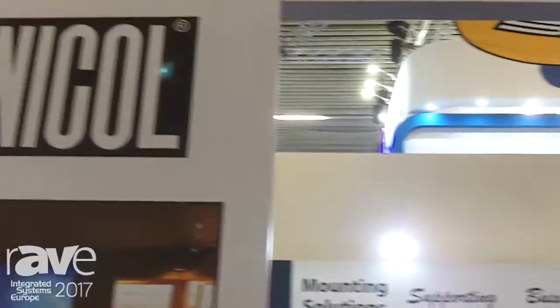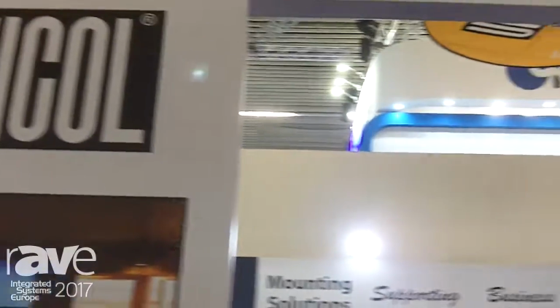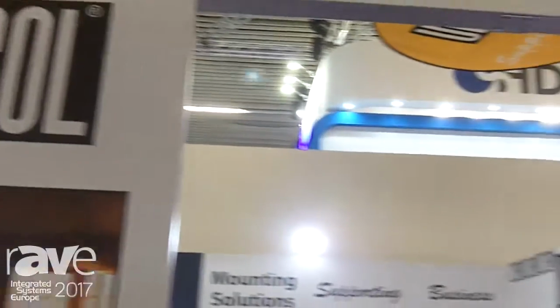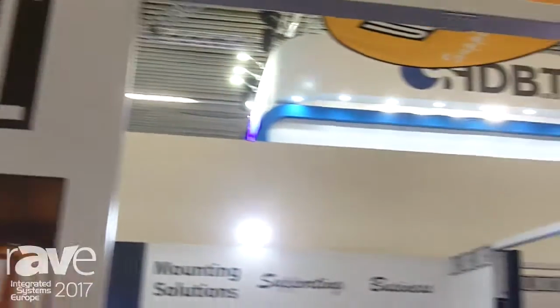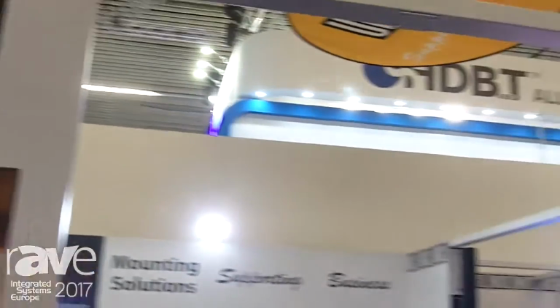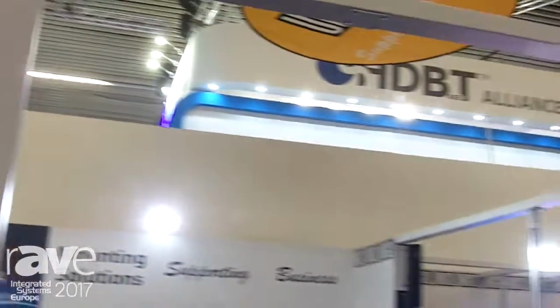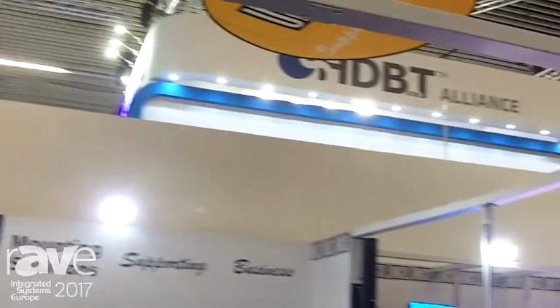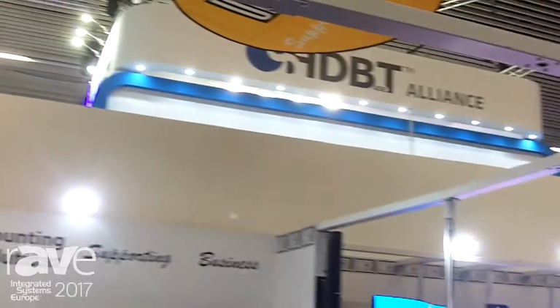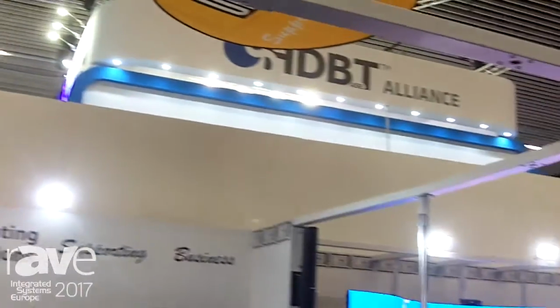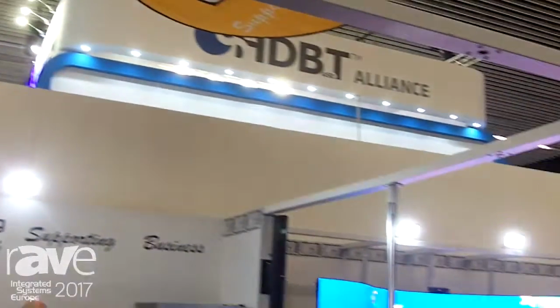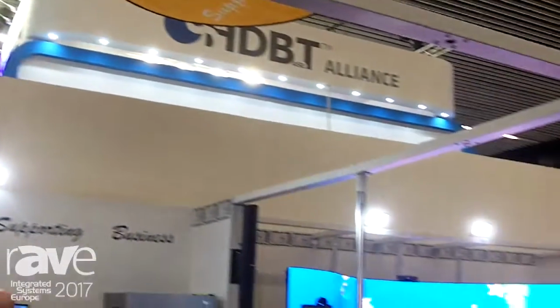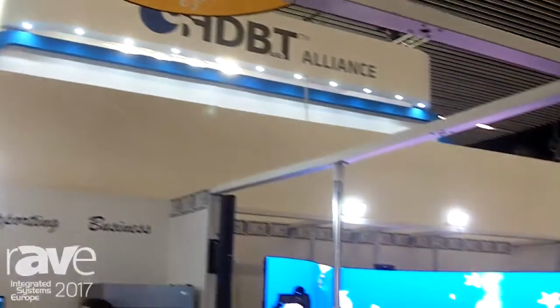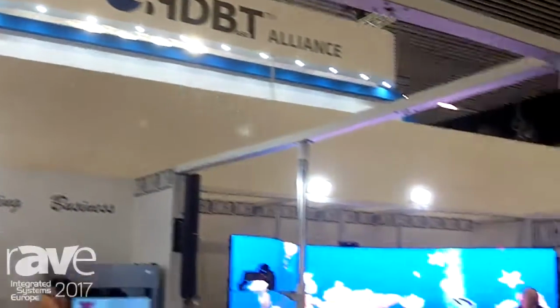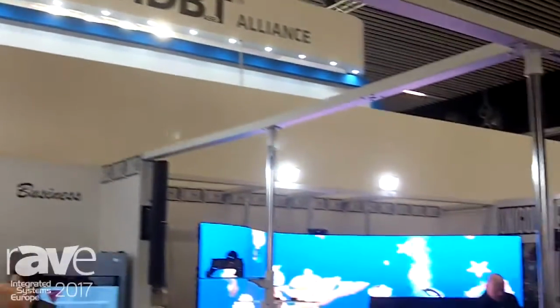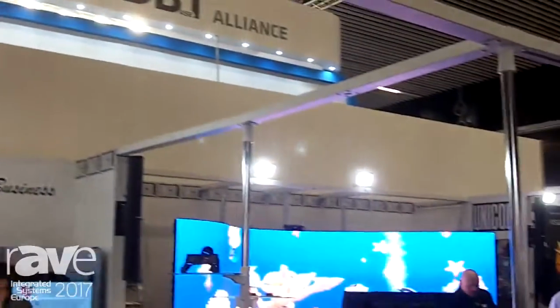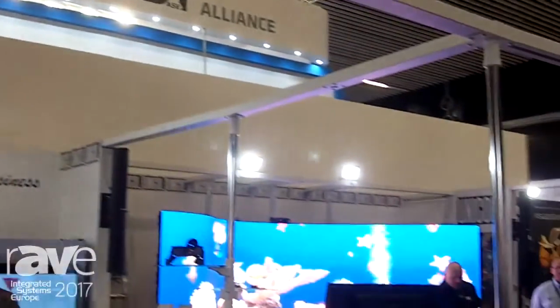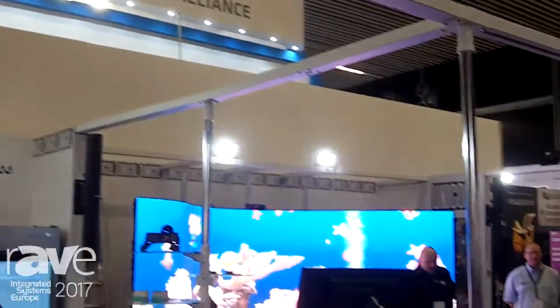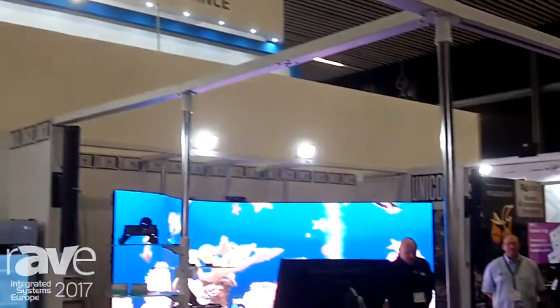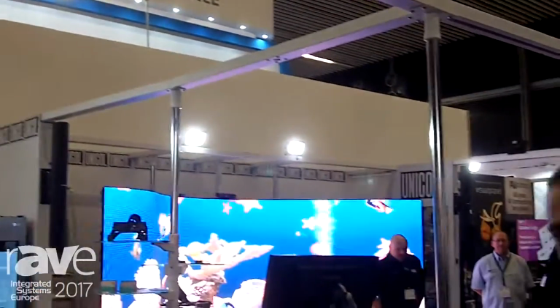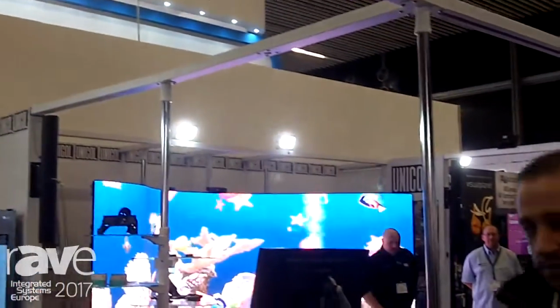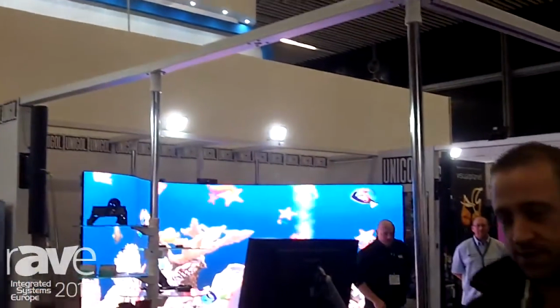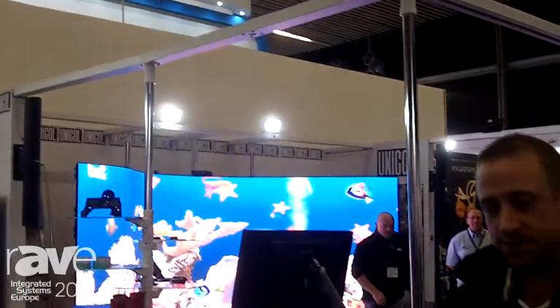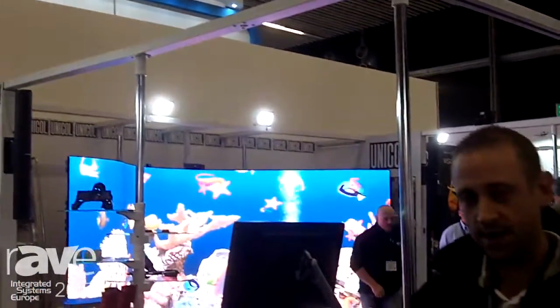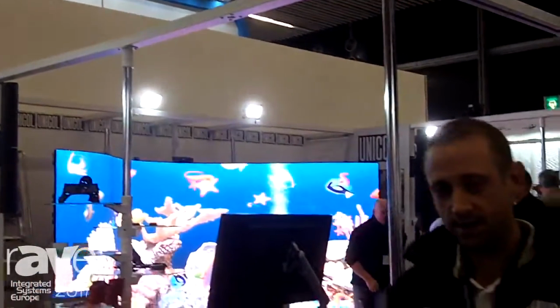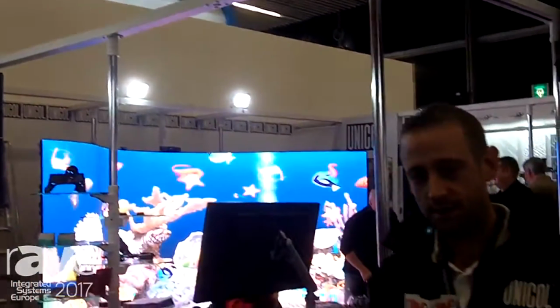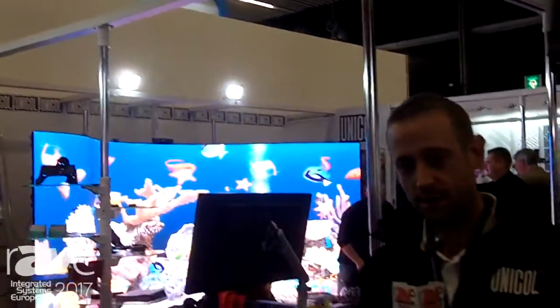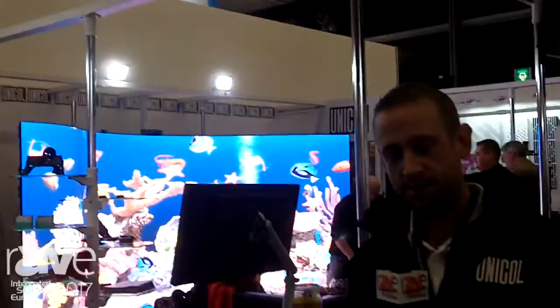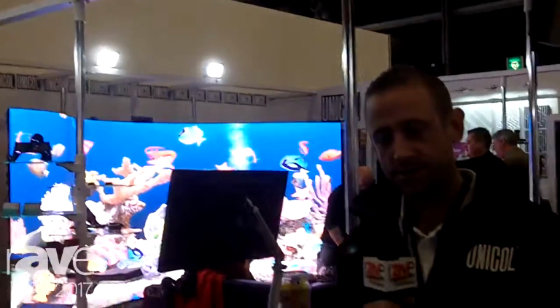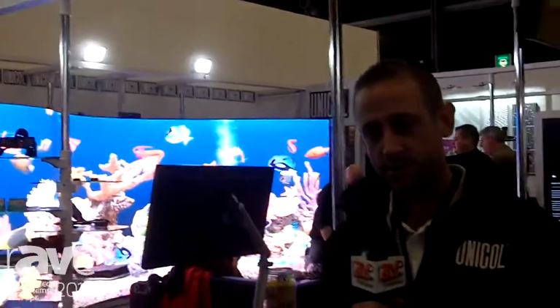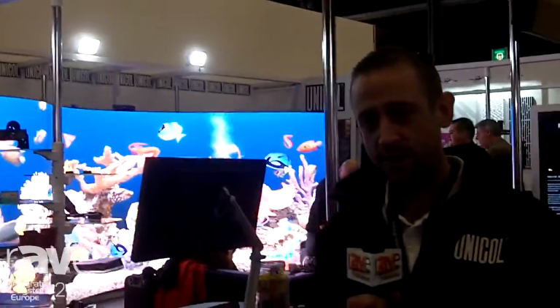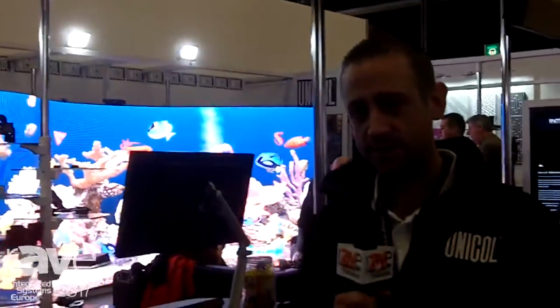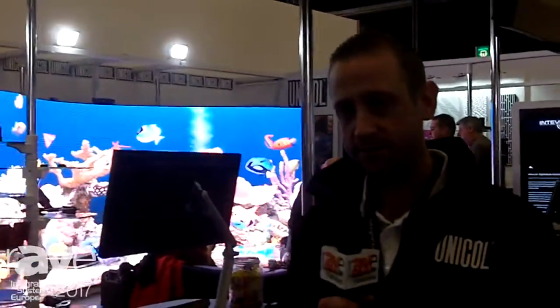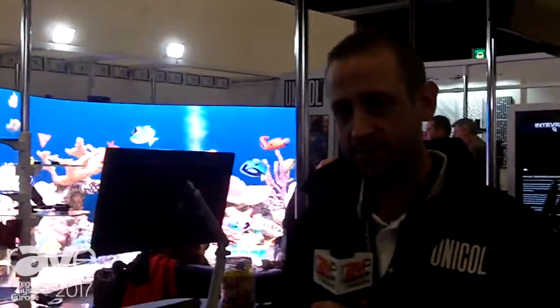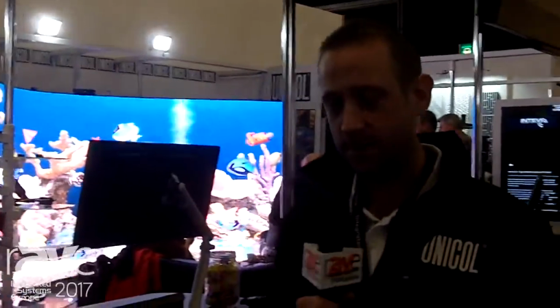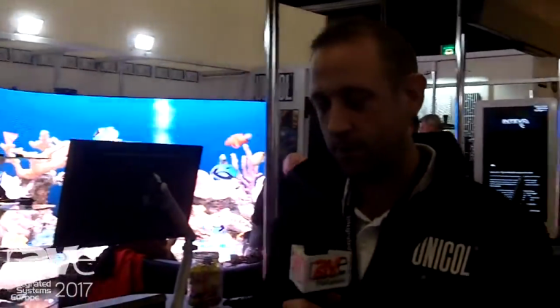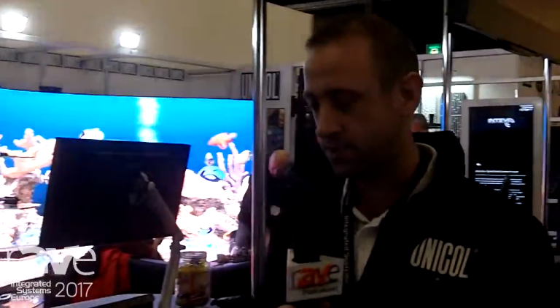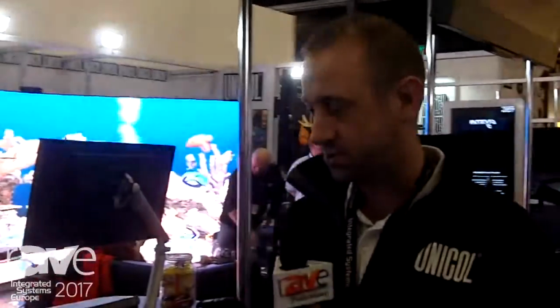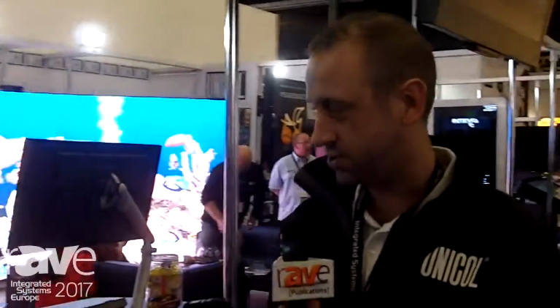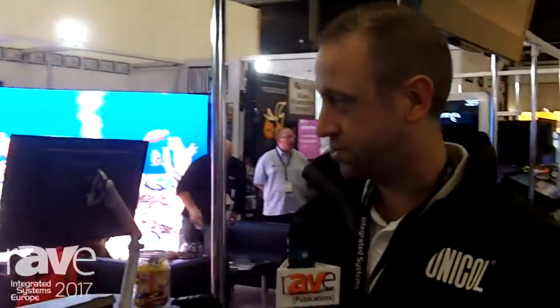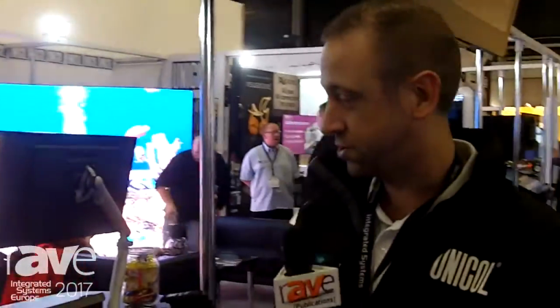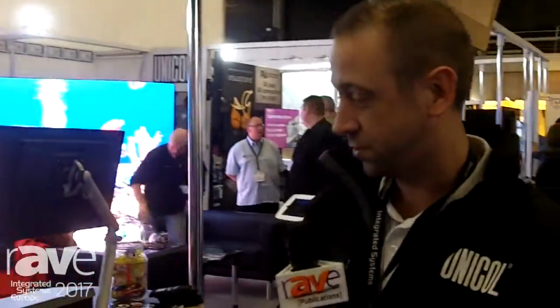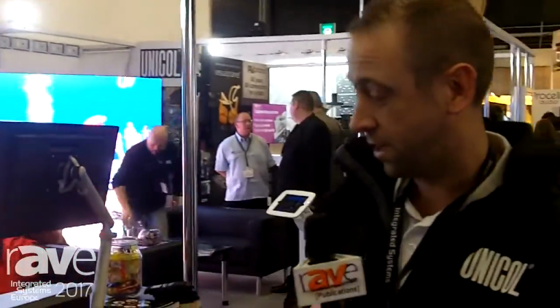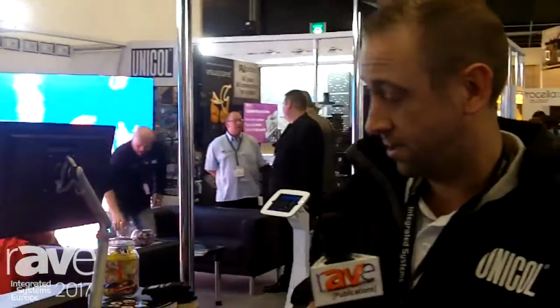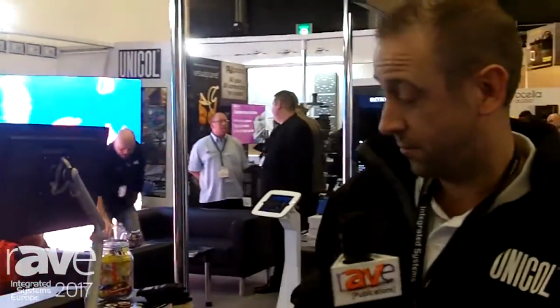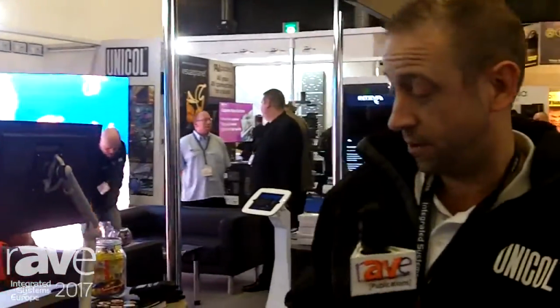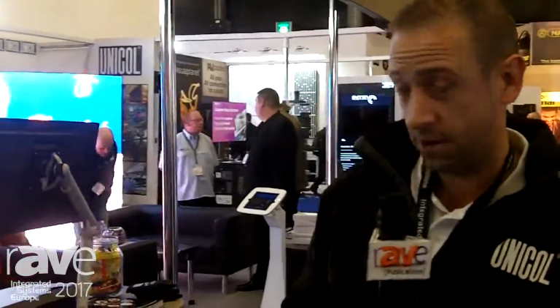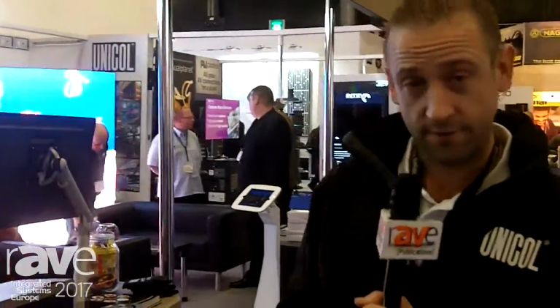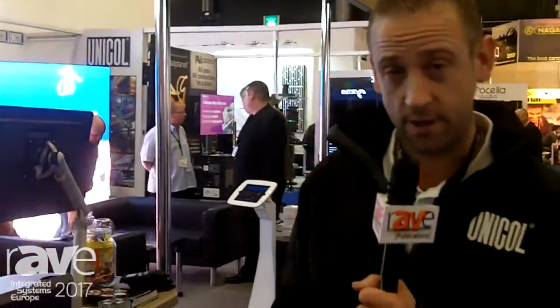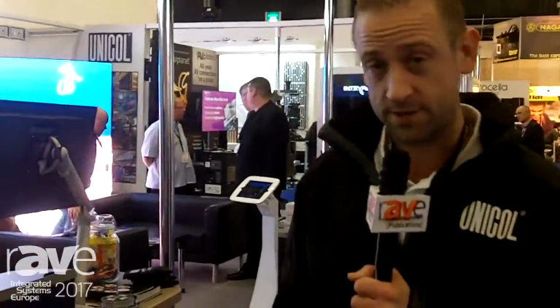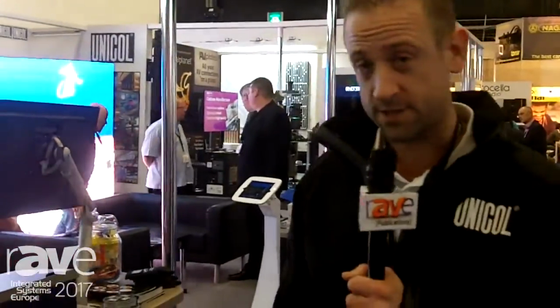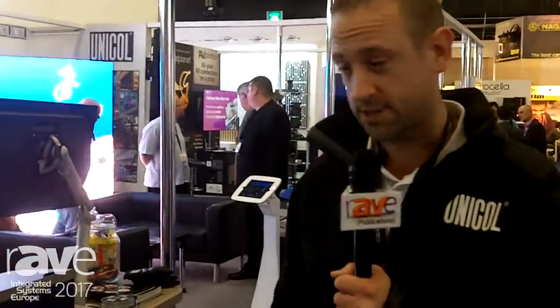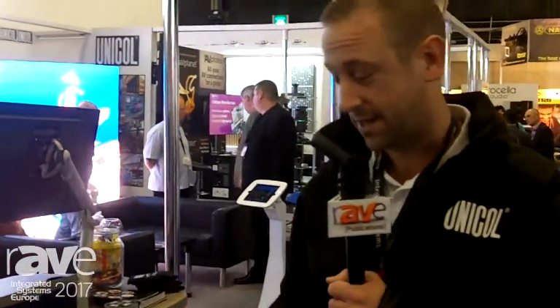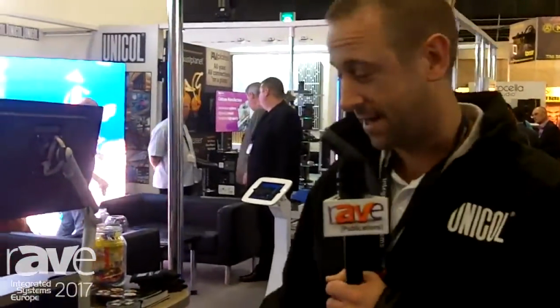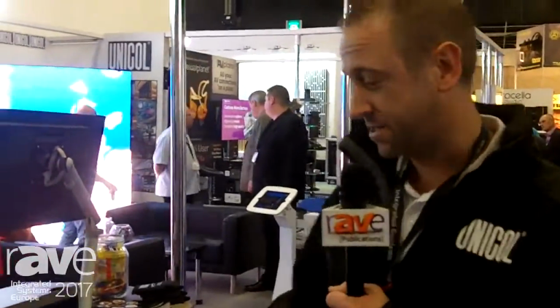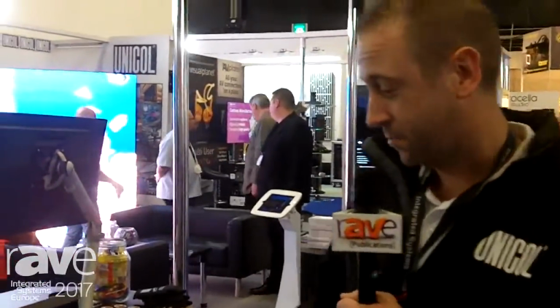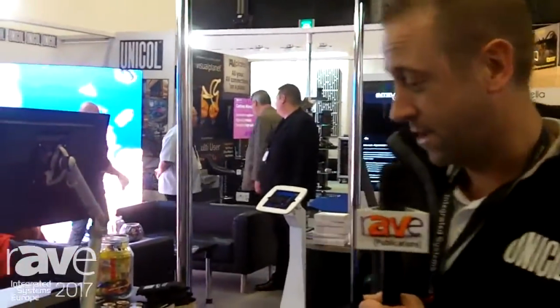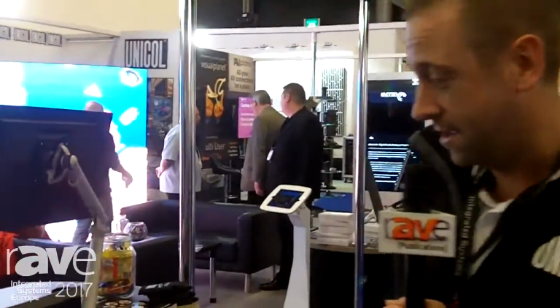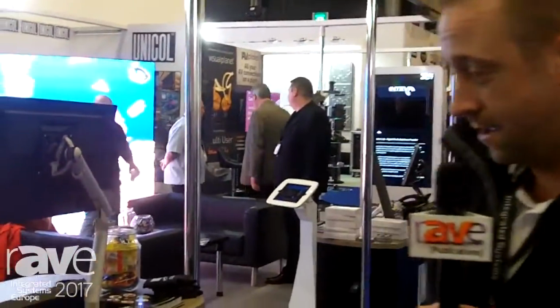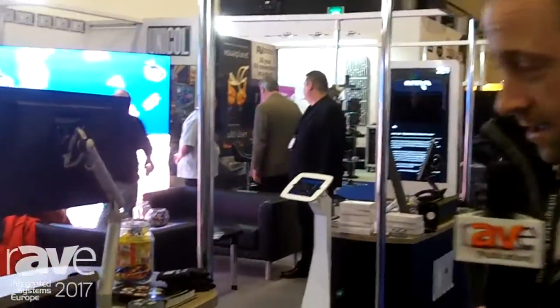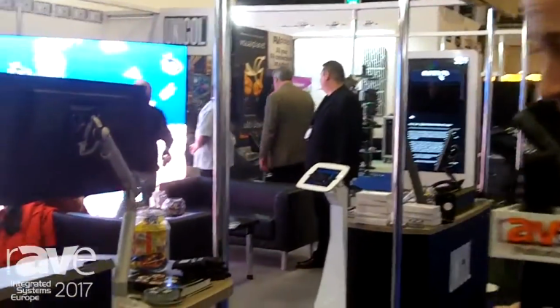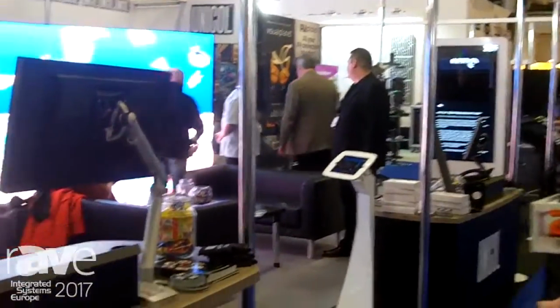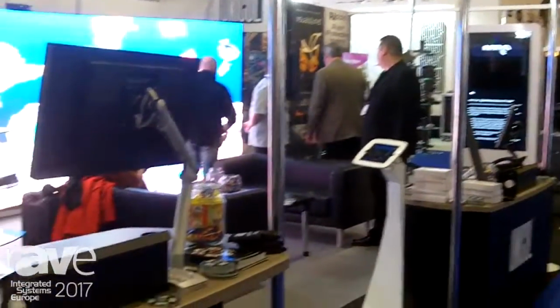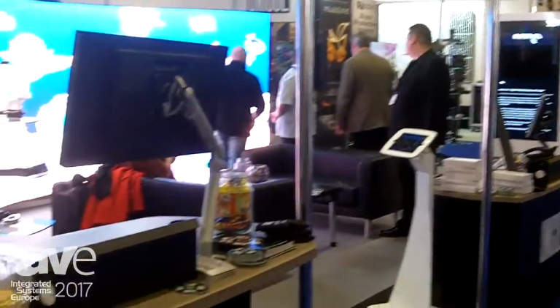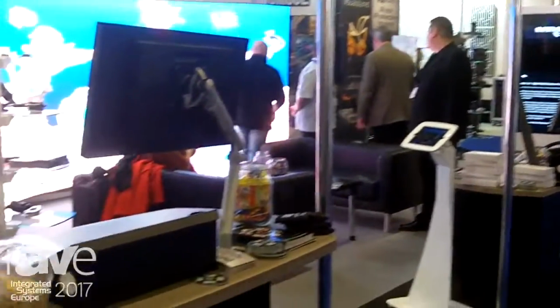Hi, I'm Ed Simmons from Unicol Engineering. This year at IEC 2017 we'd like to introduce a new product of ours — this is the Canterbury lectern.